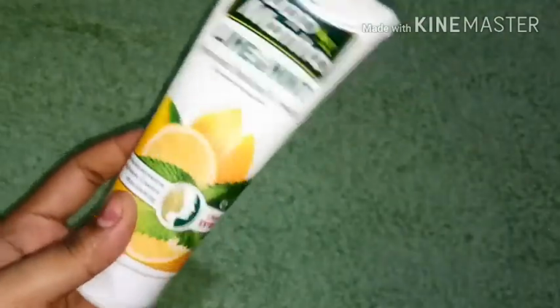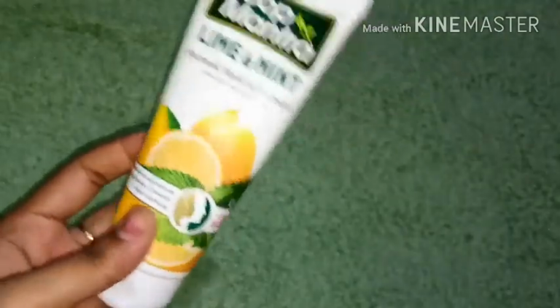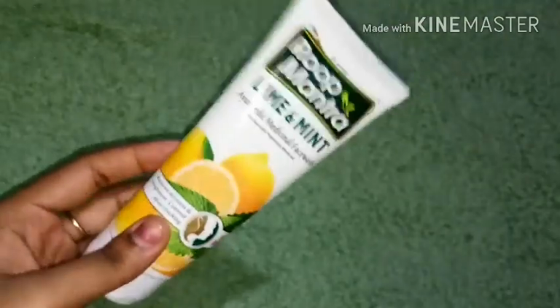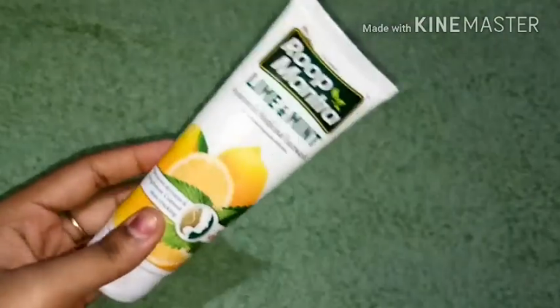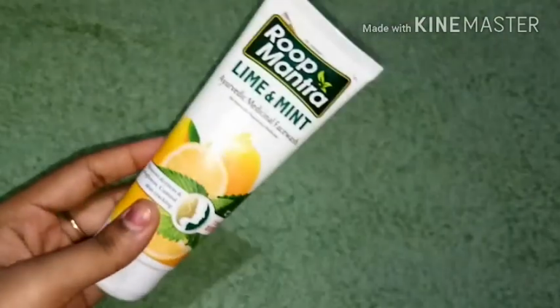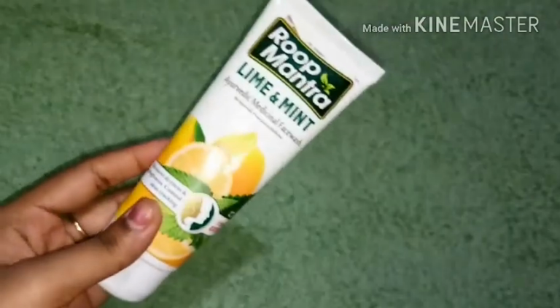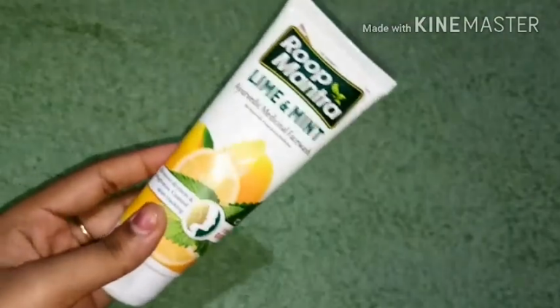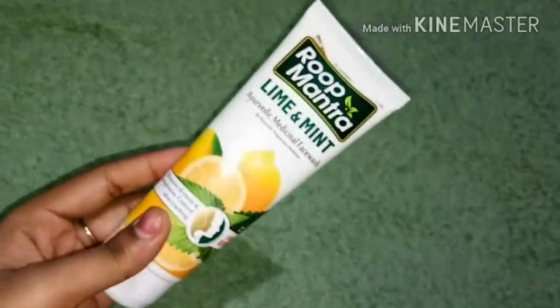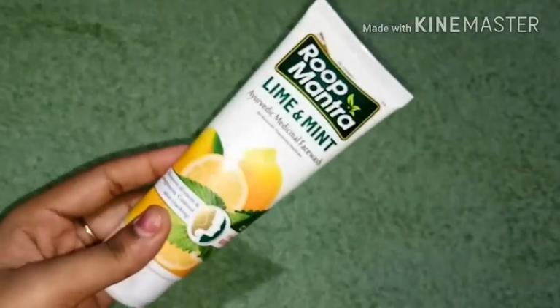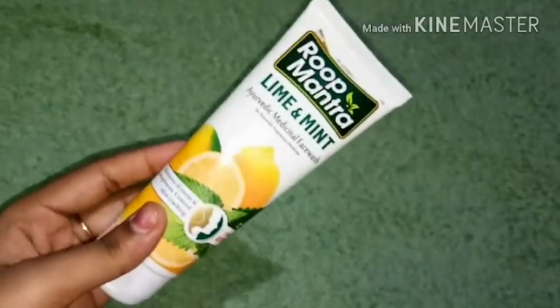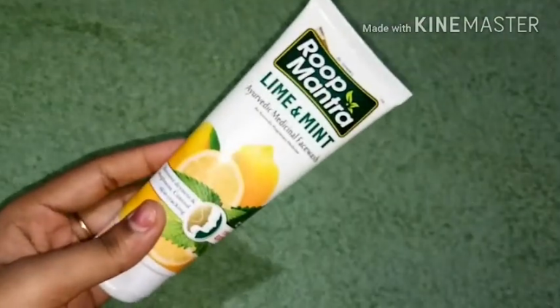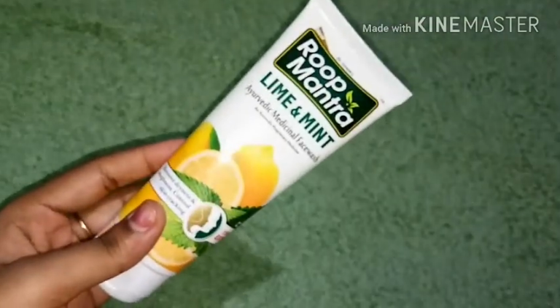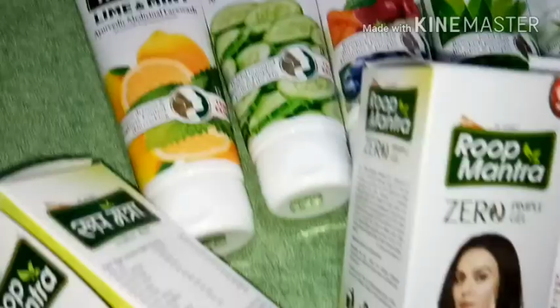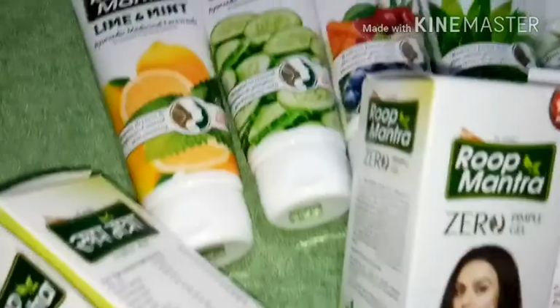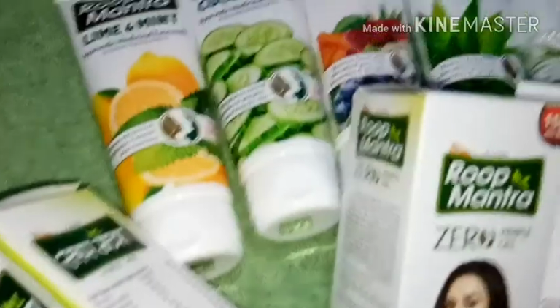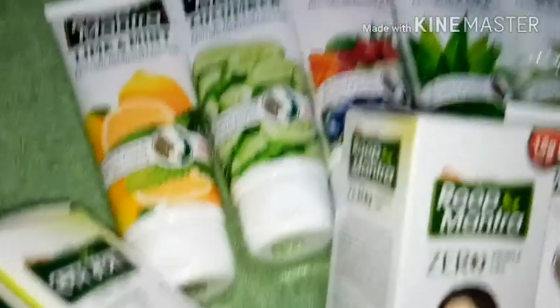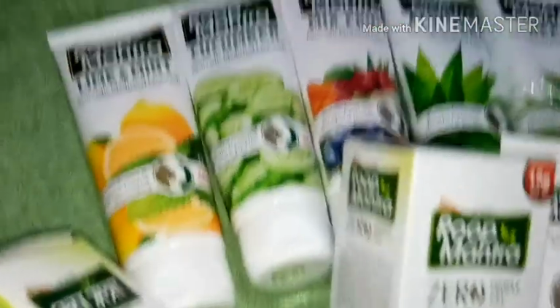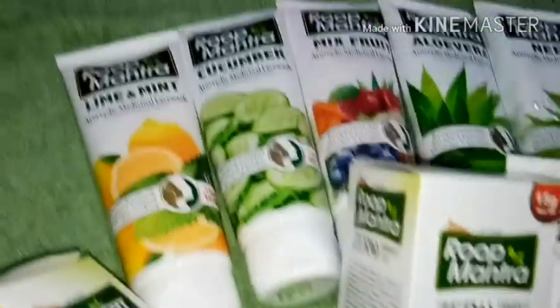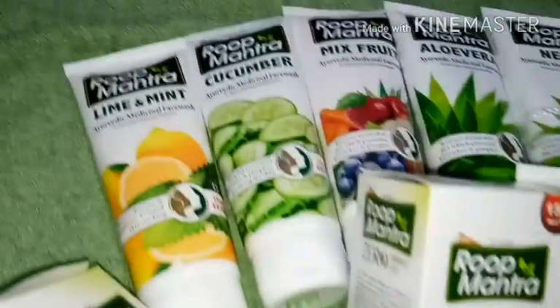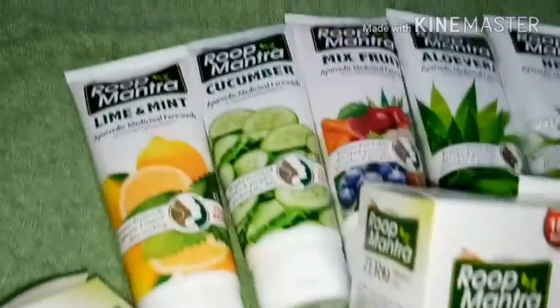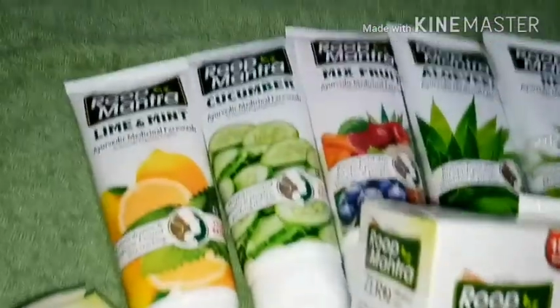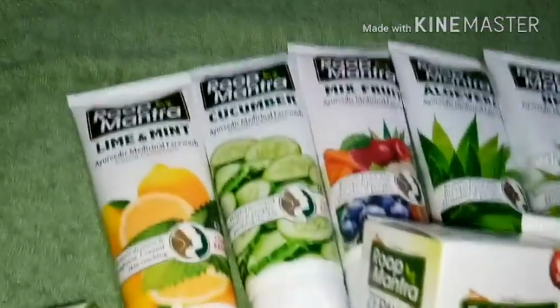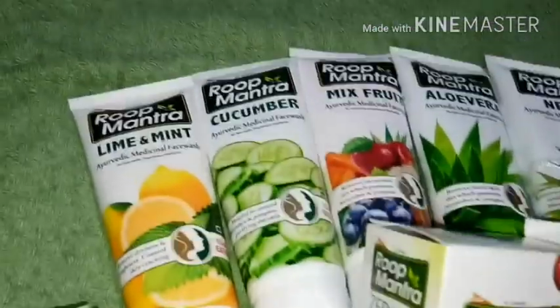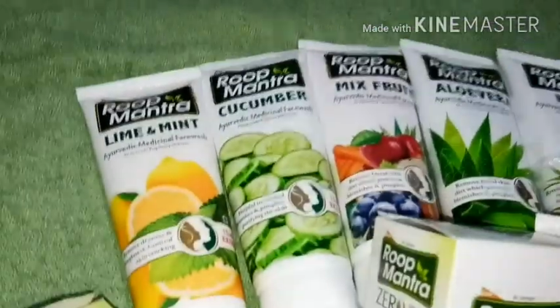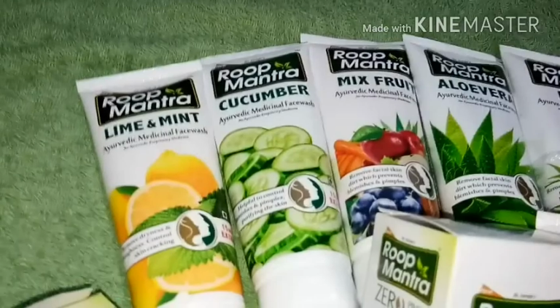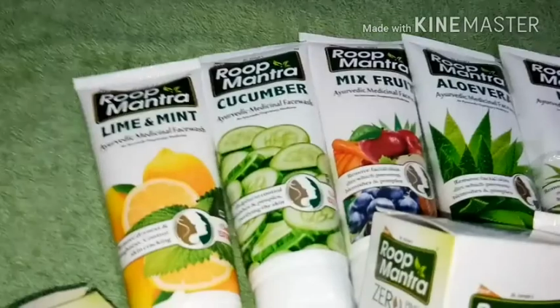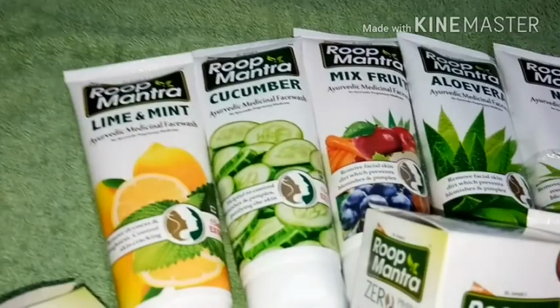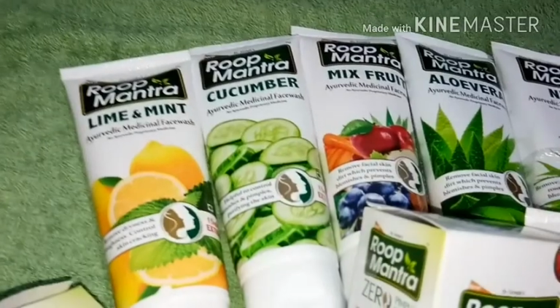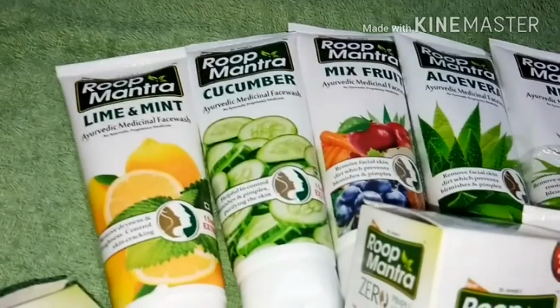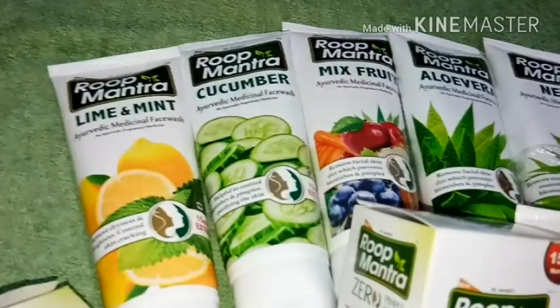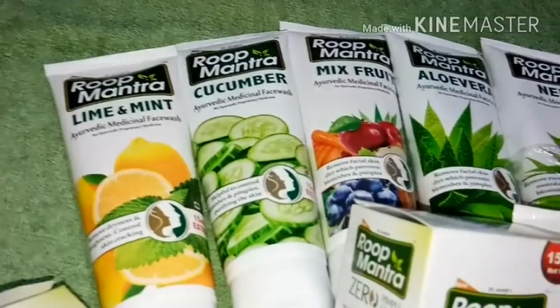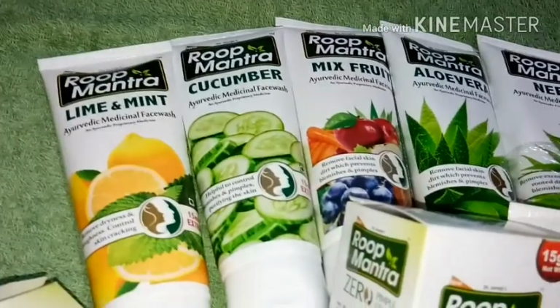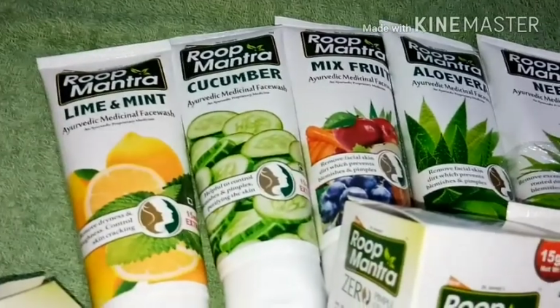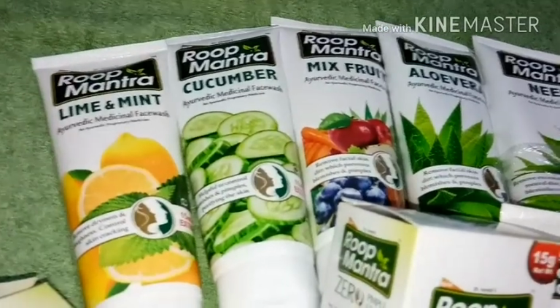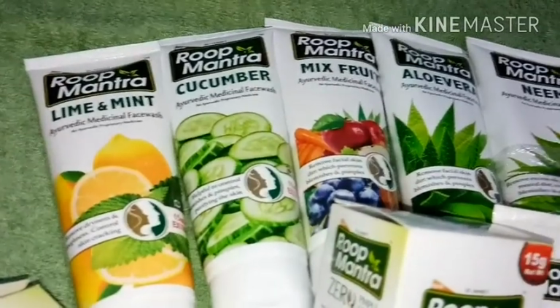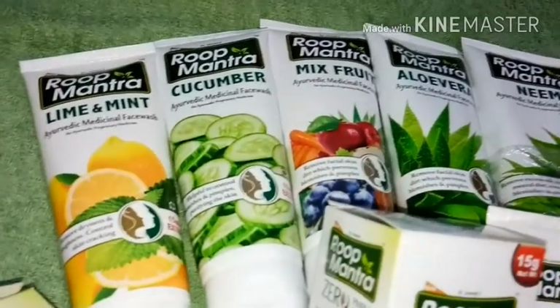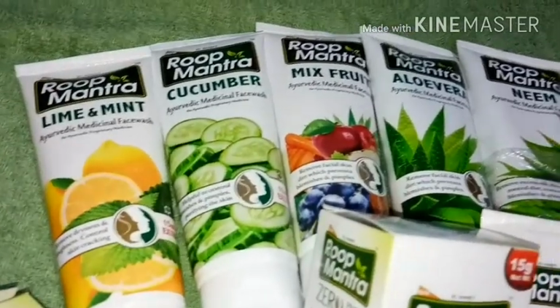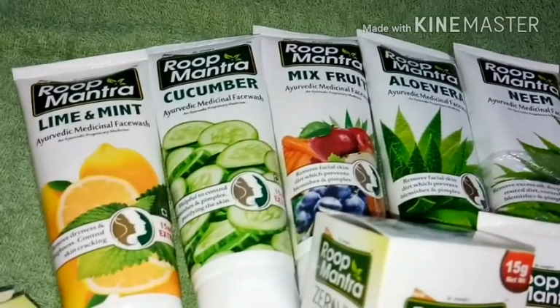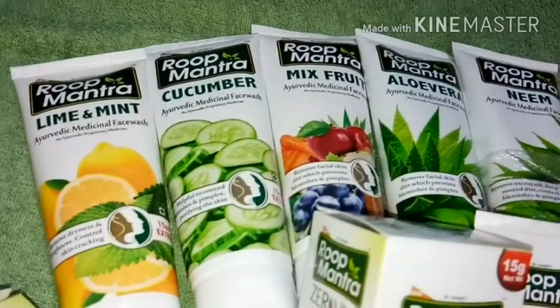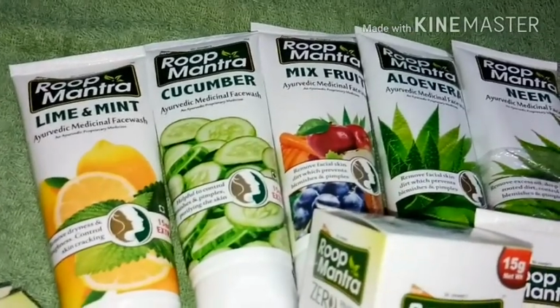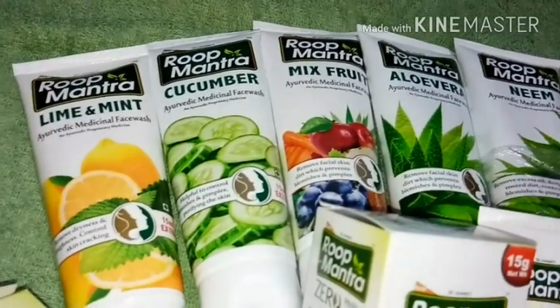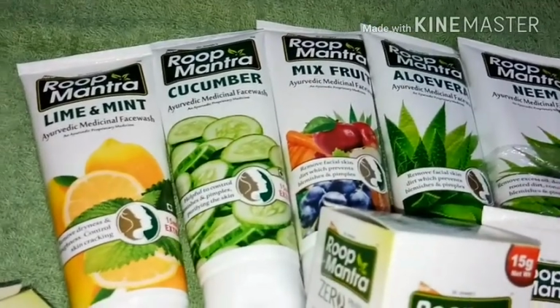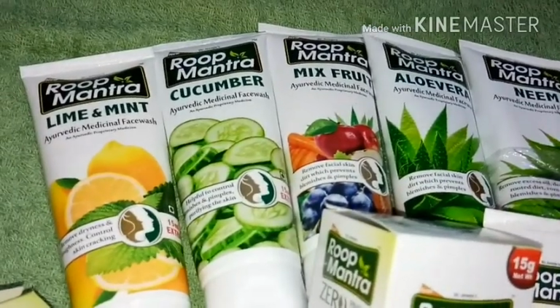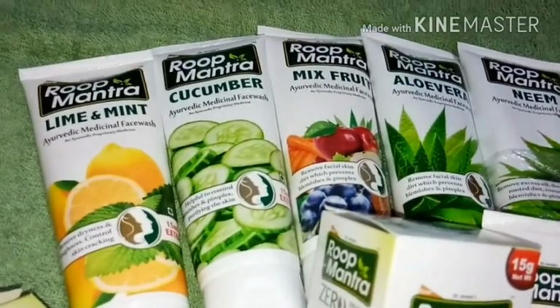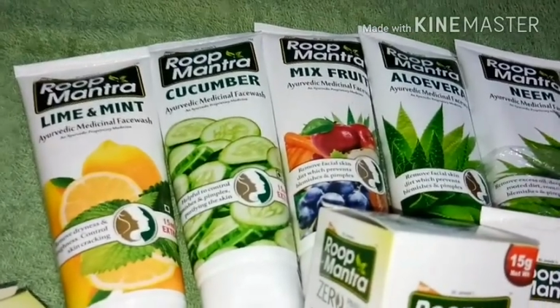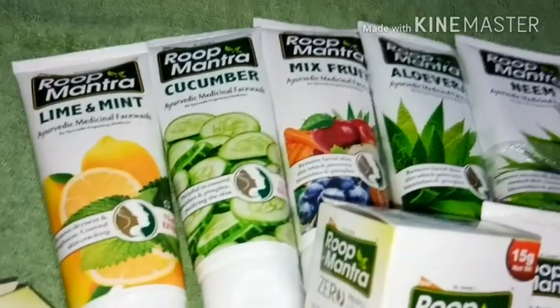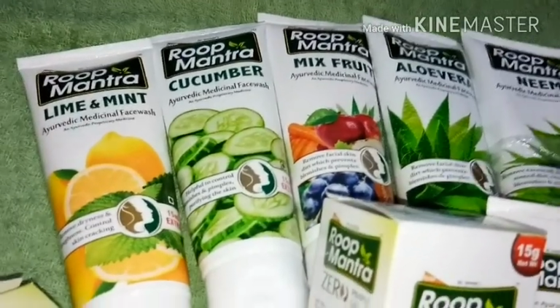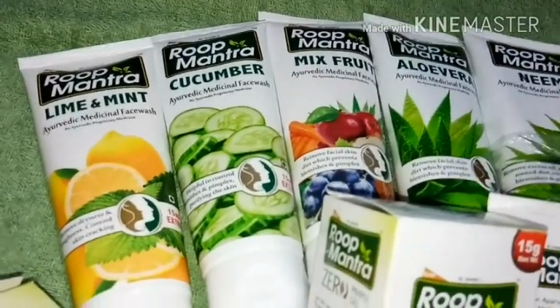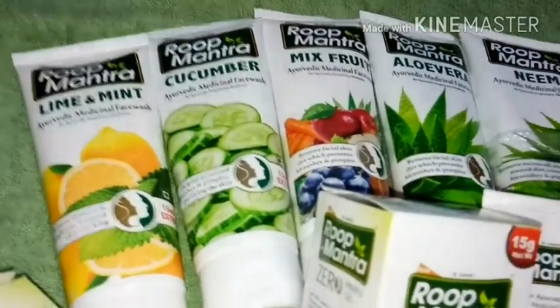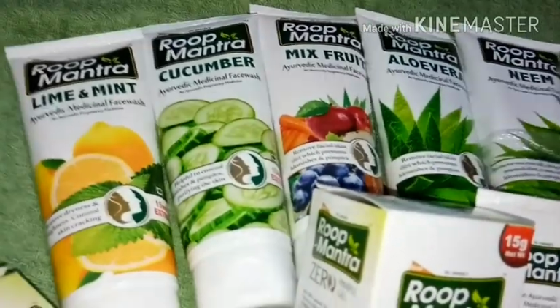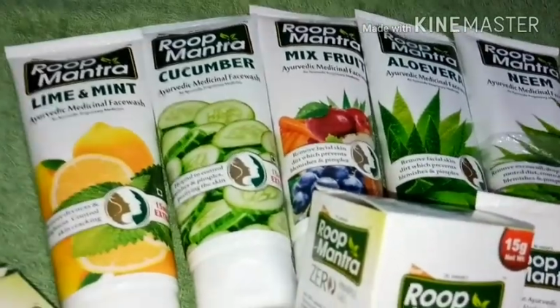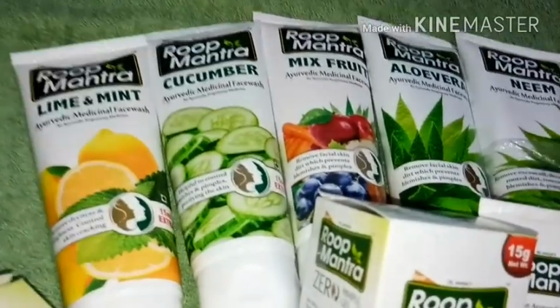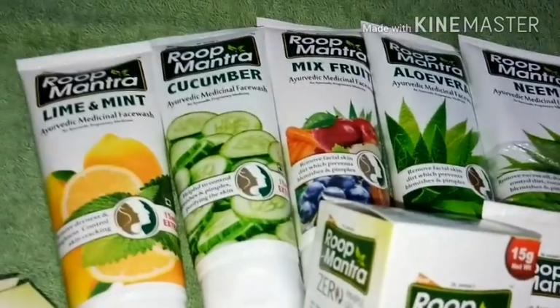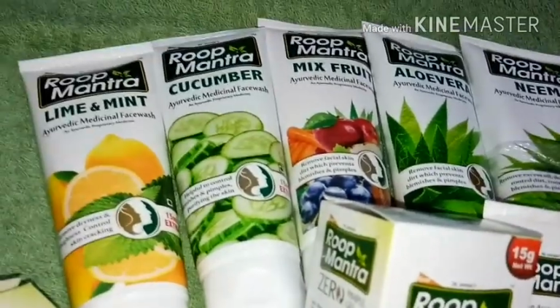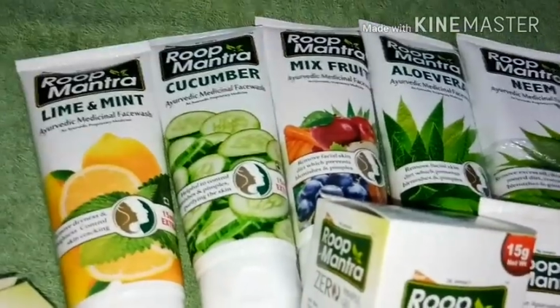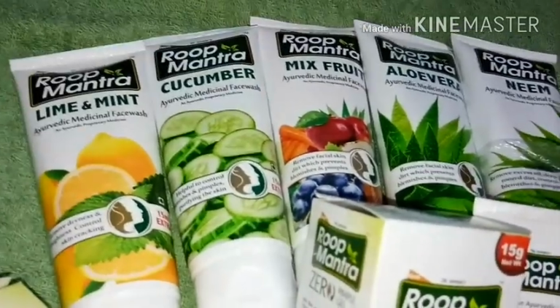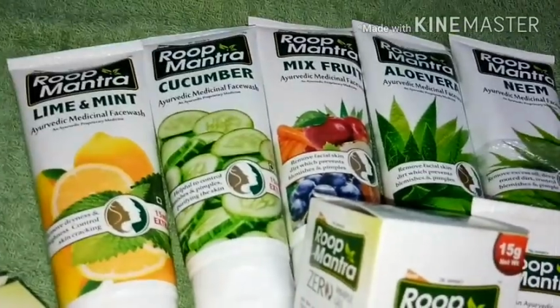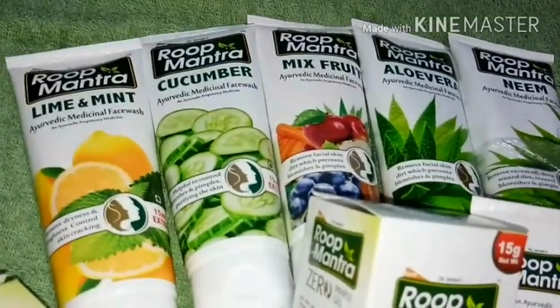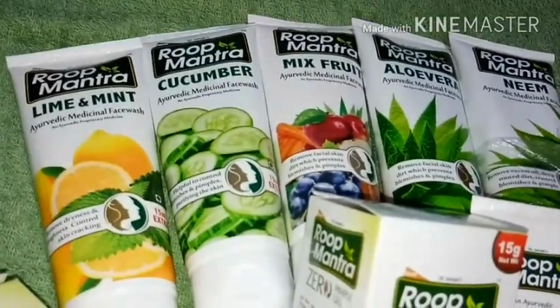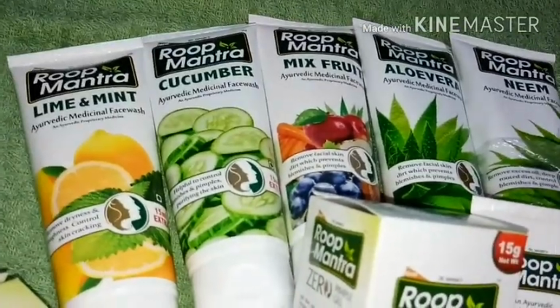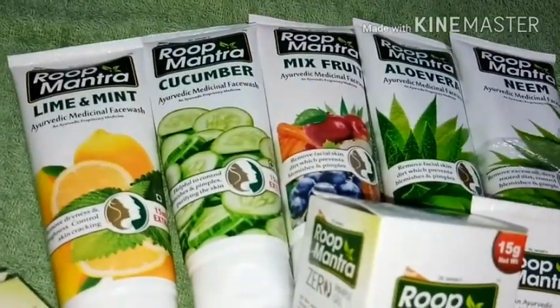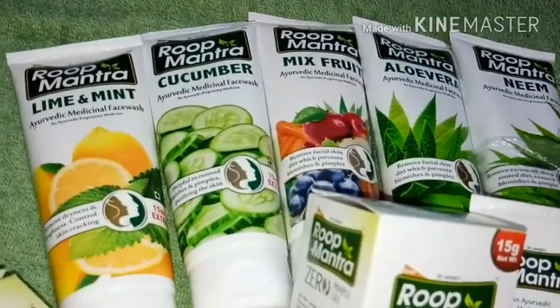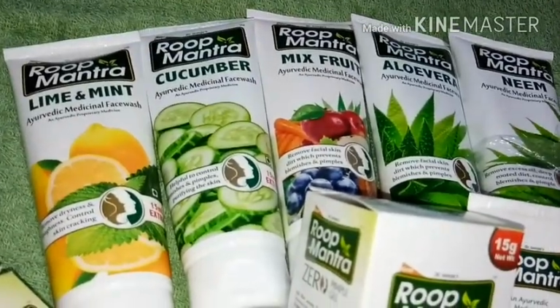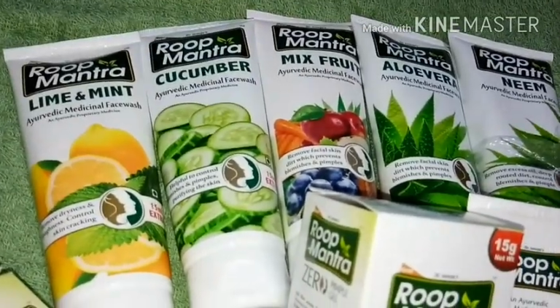So that is my personal review of the Roop Mantra lemon and mint face wash.